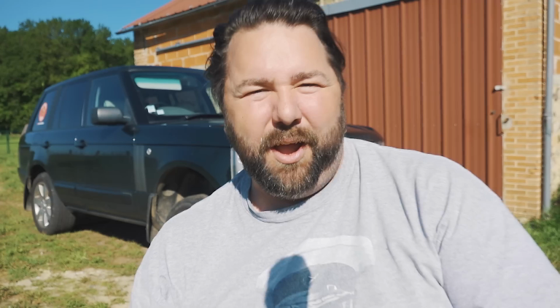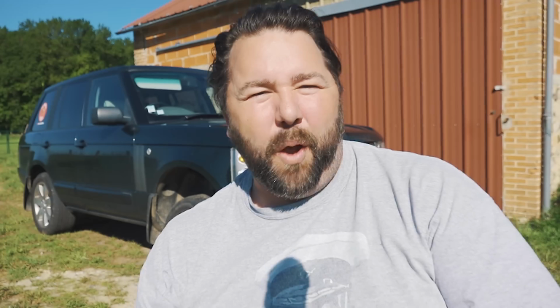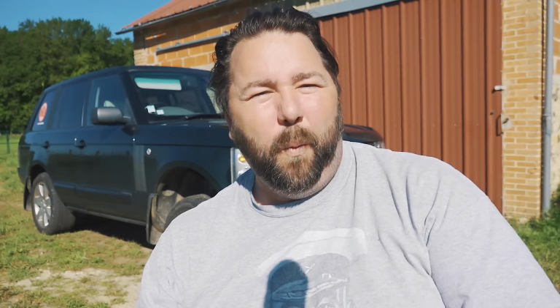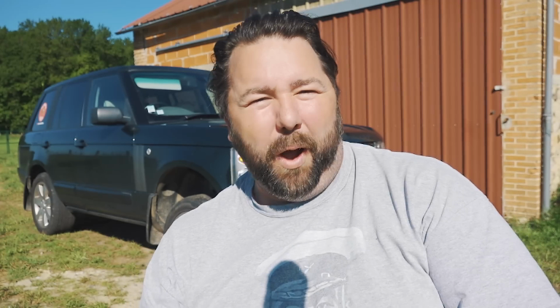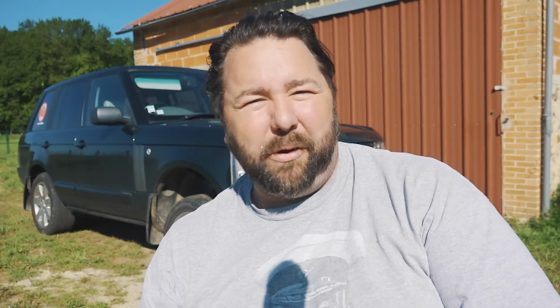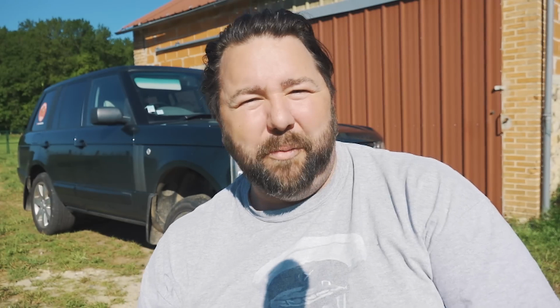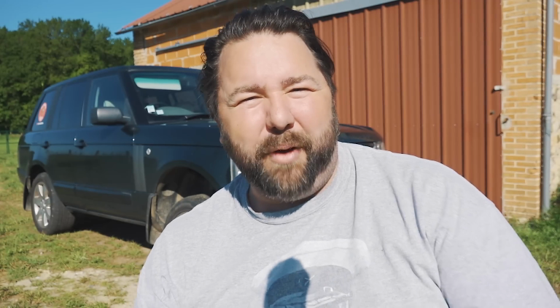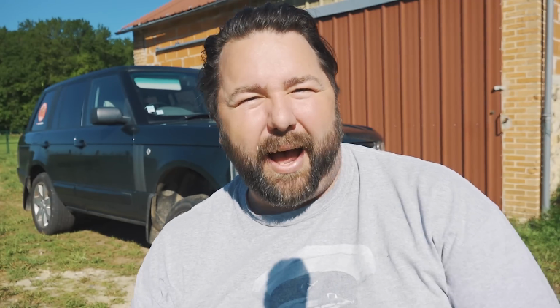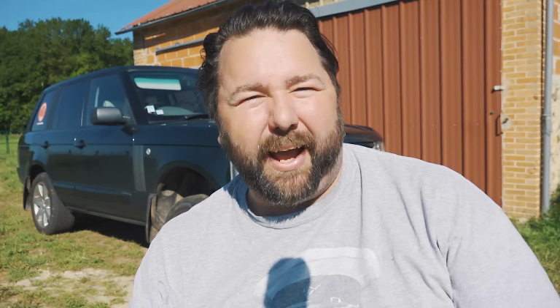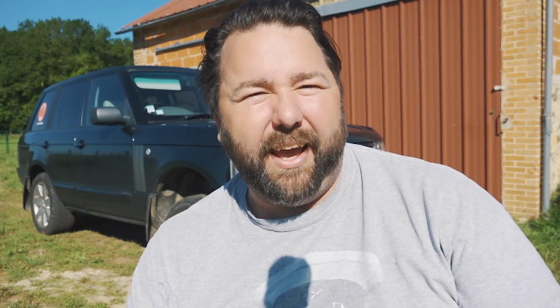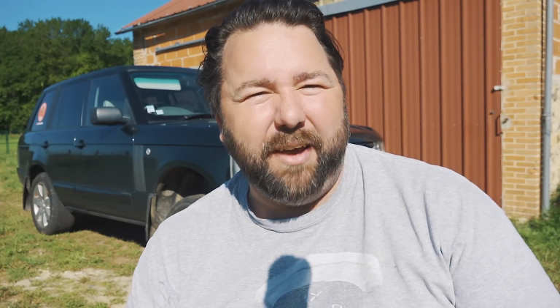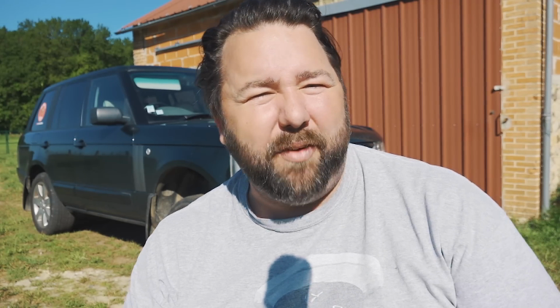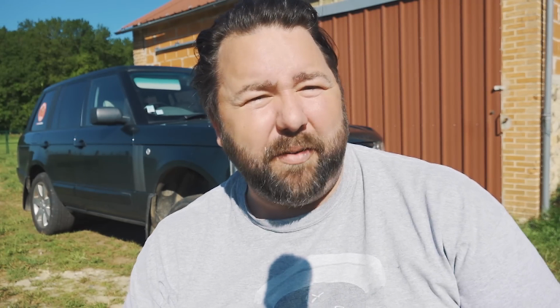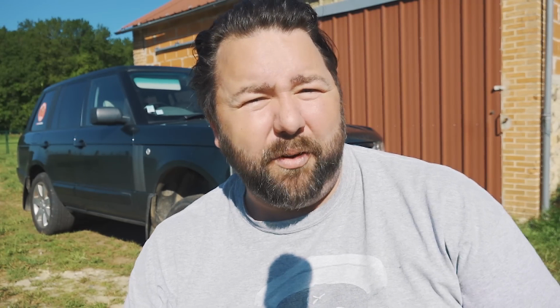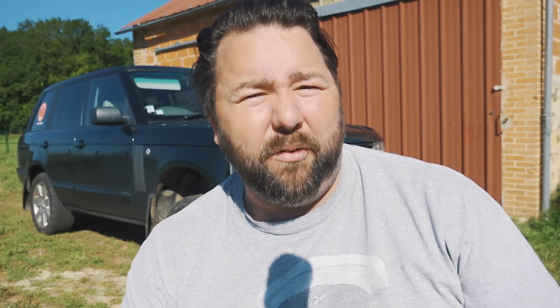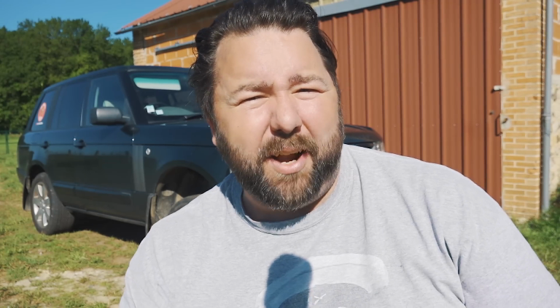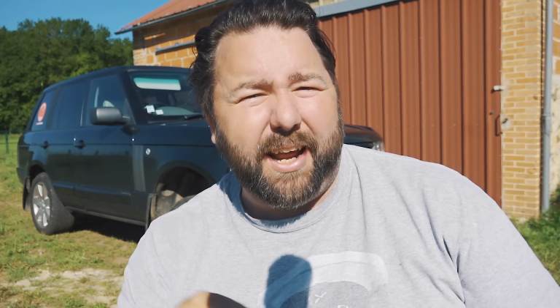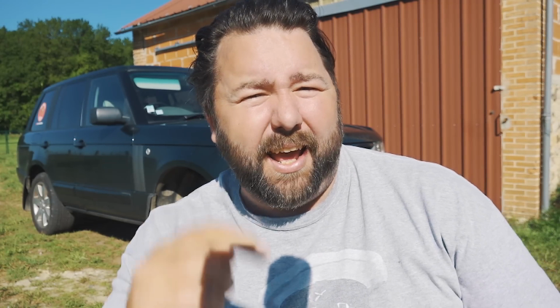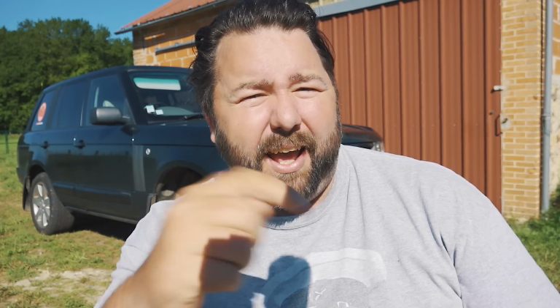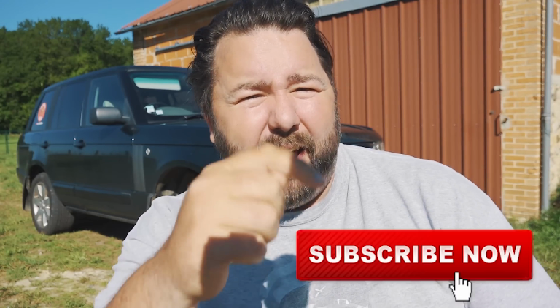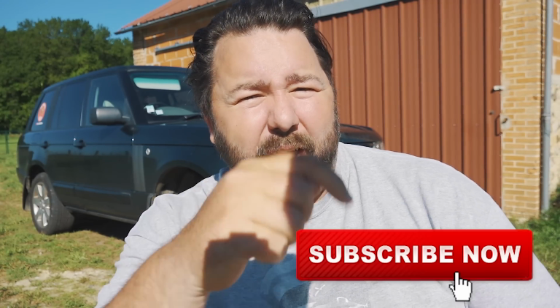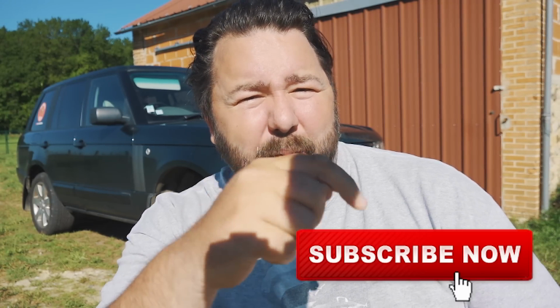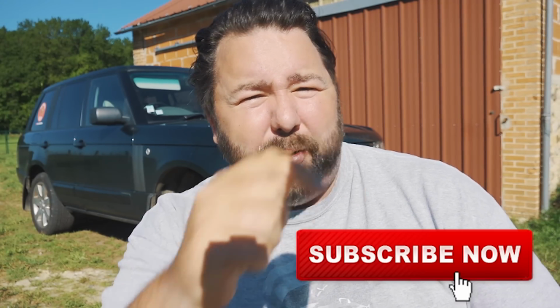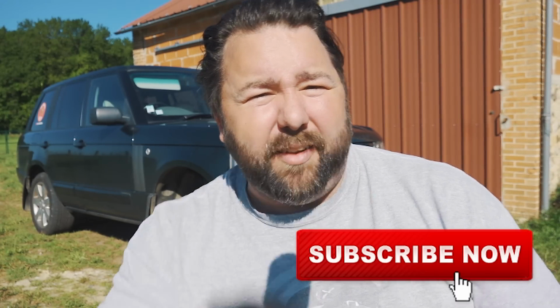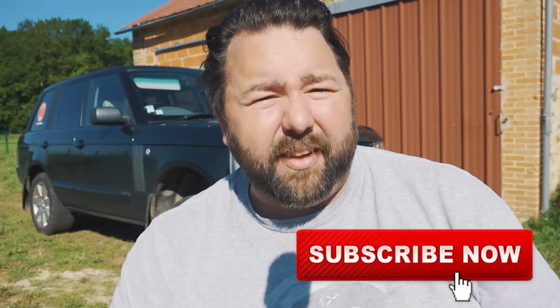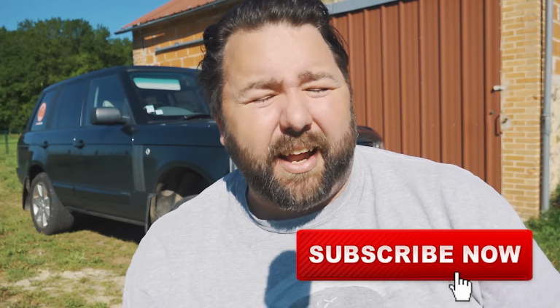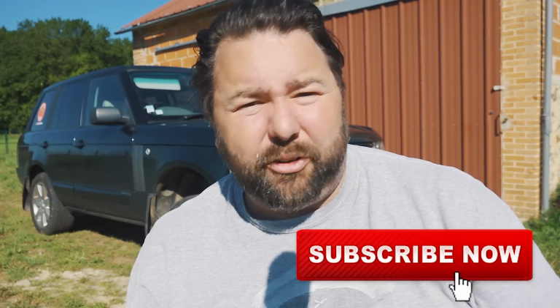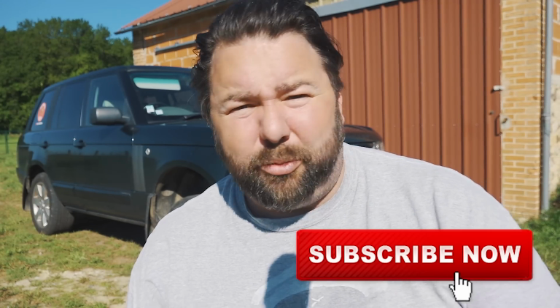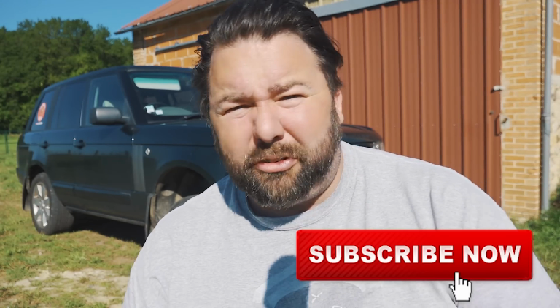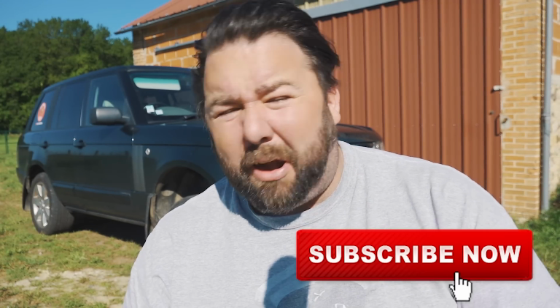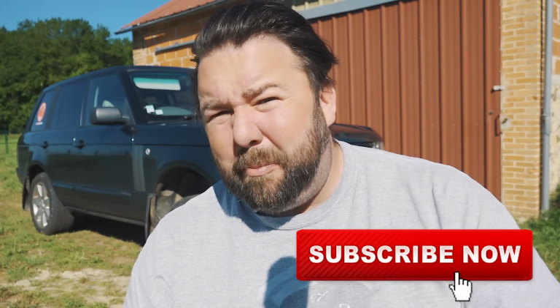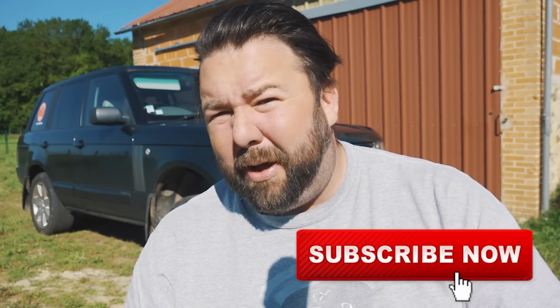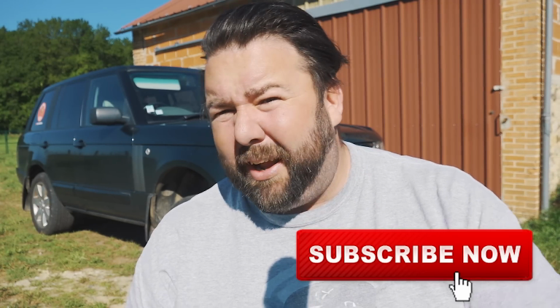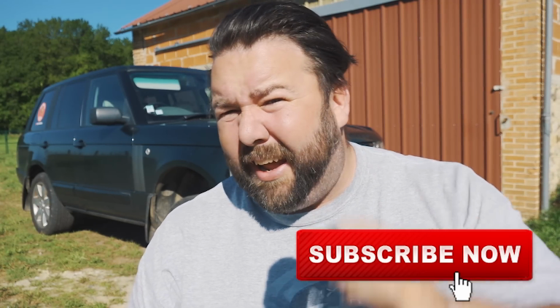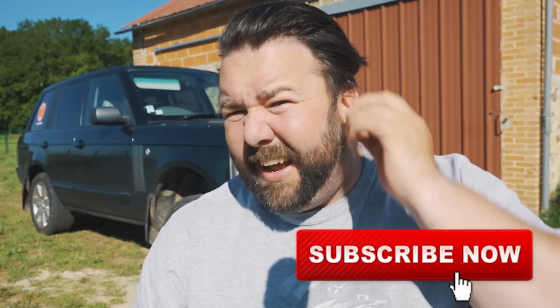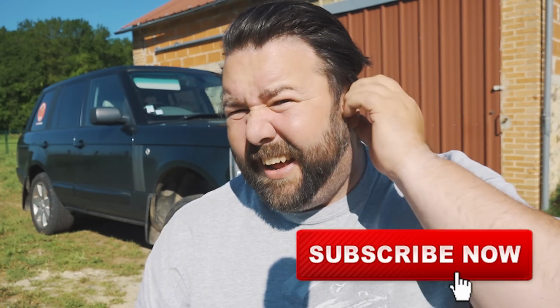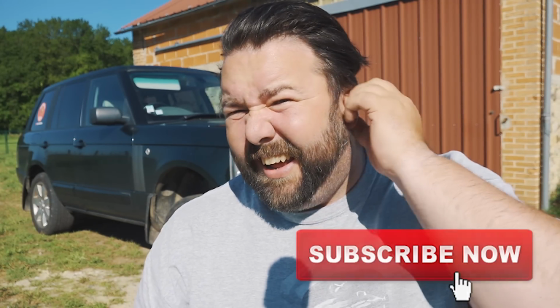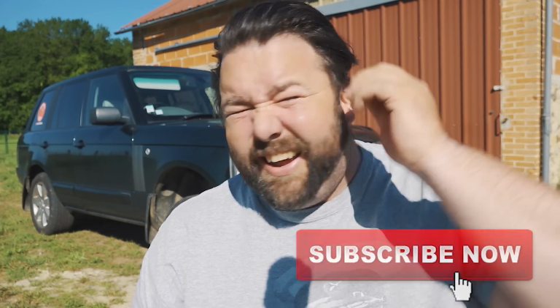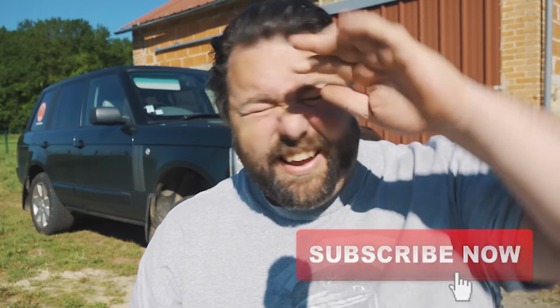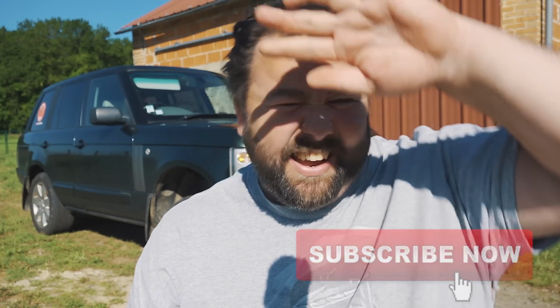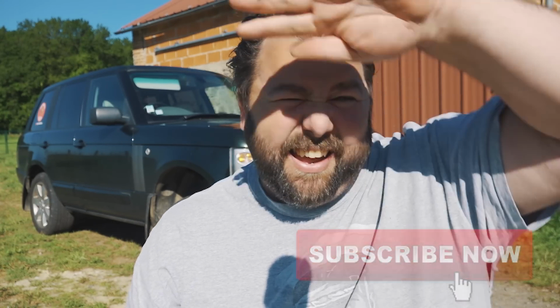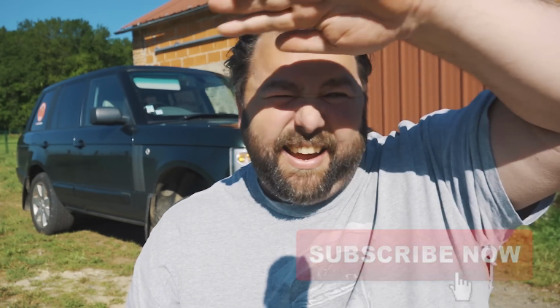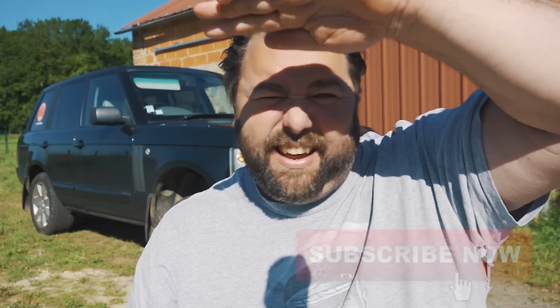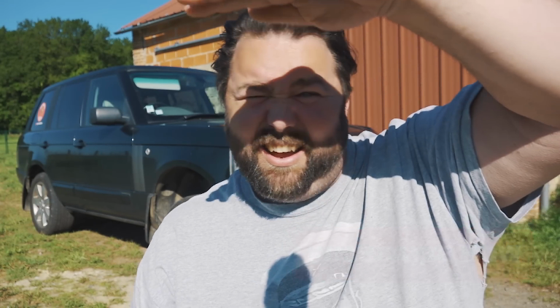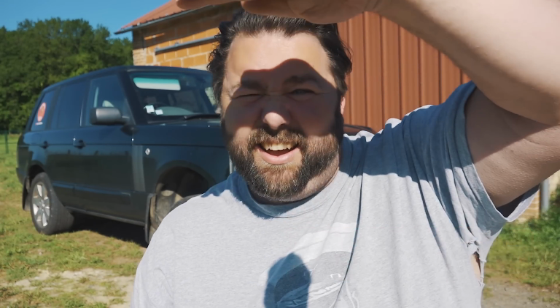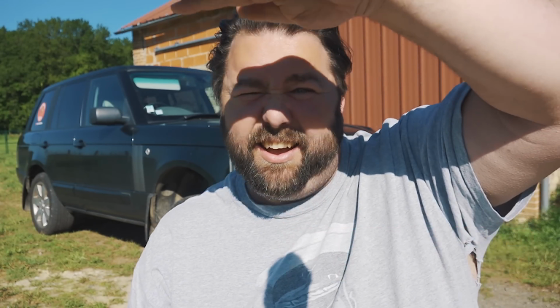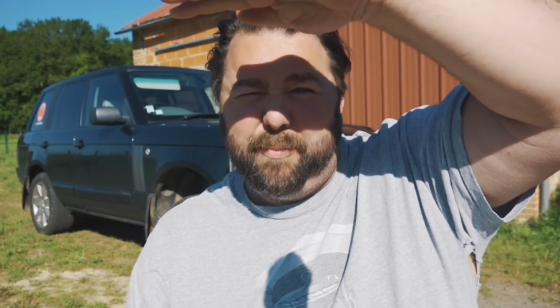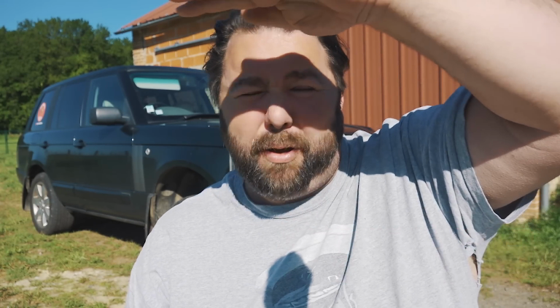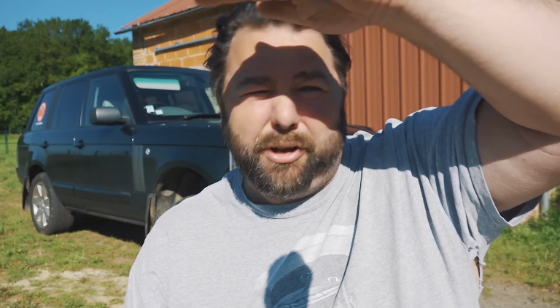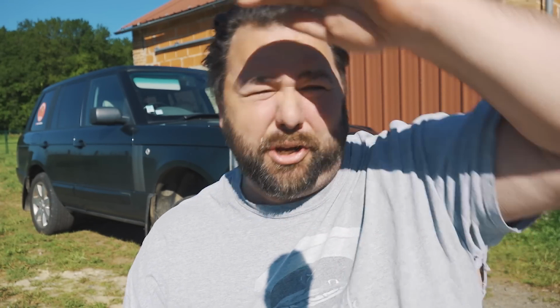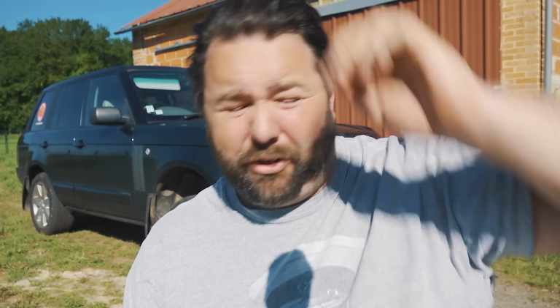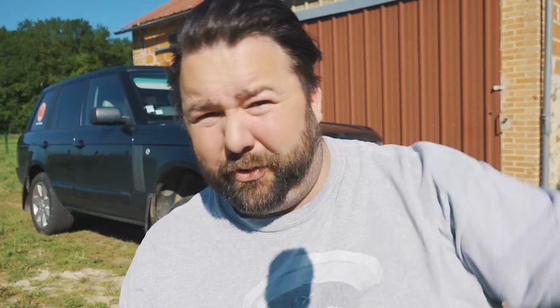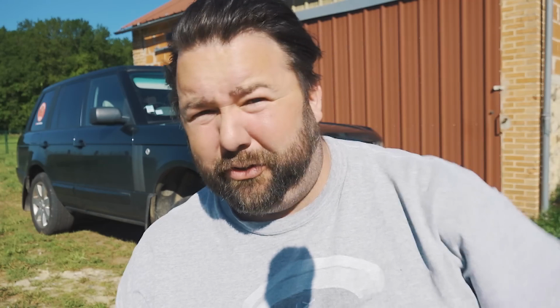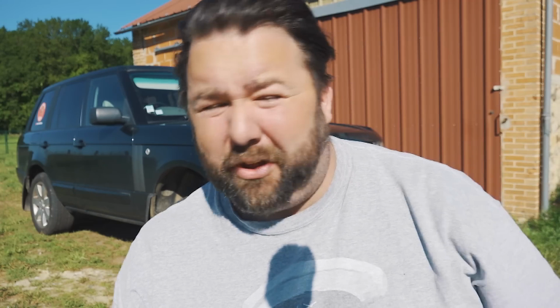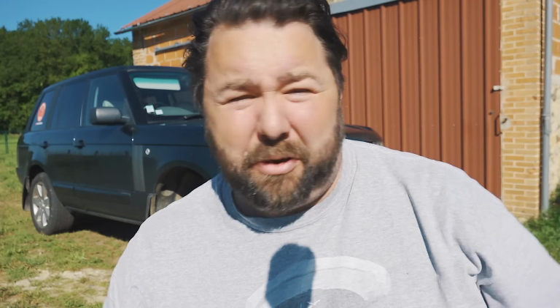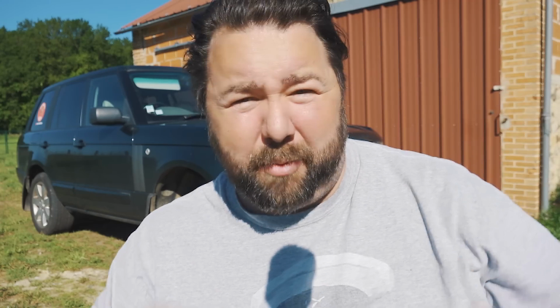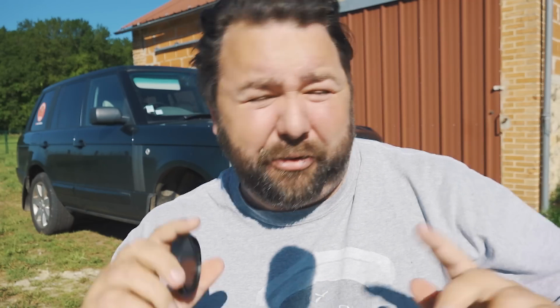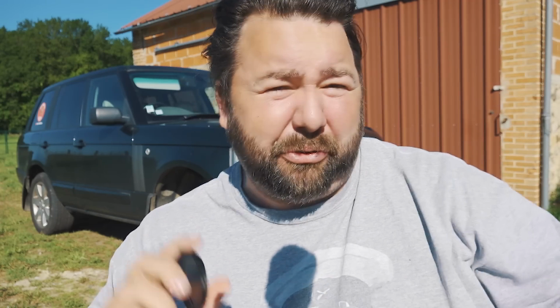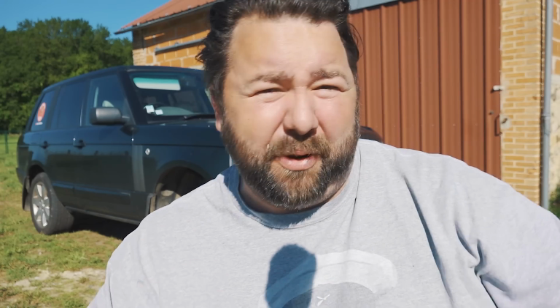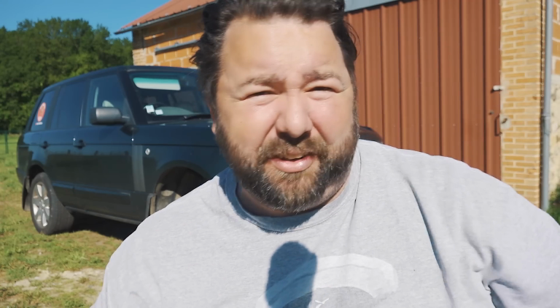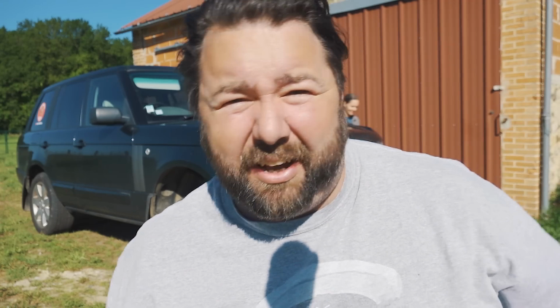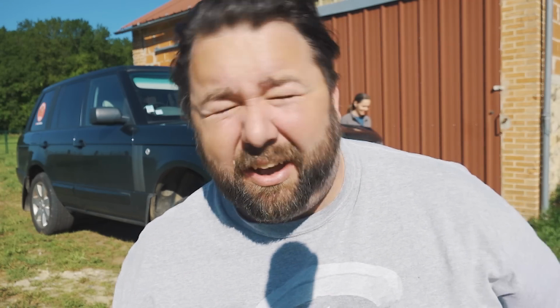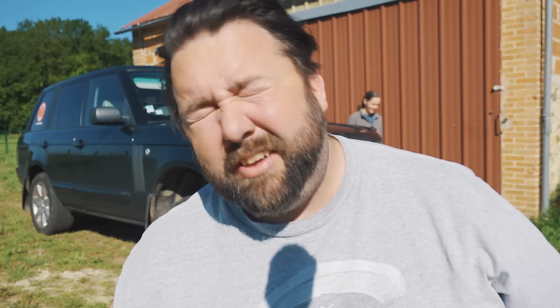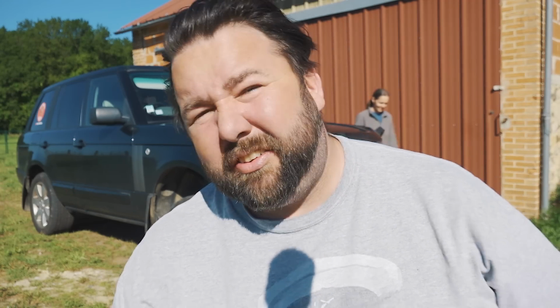Welcome back! If you haven't already, please hit that subscribe button. Apologies for the sun and my squinty eyes.